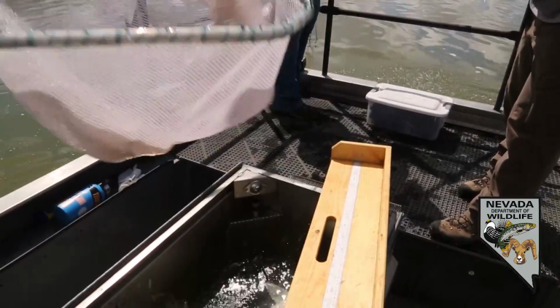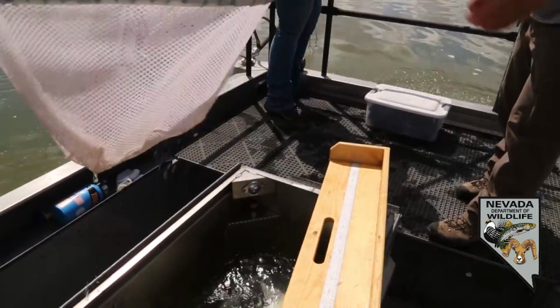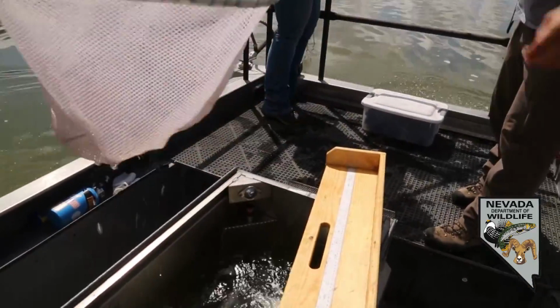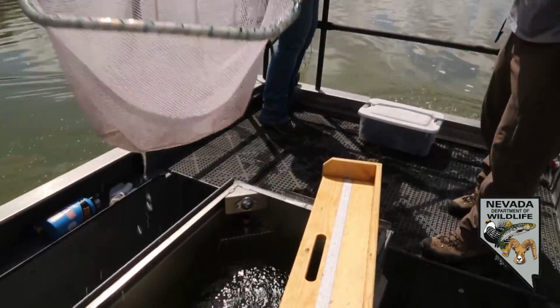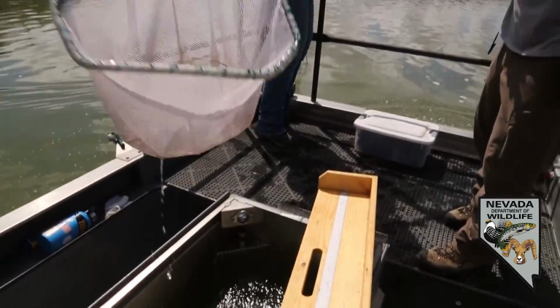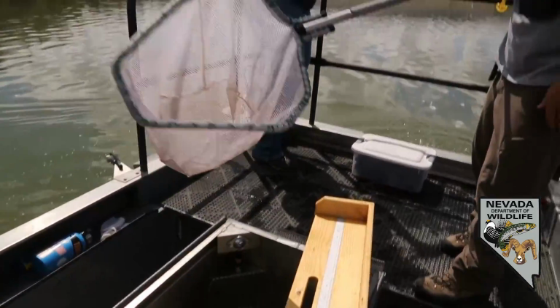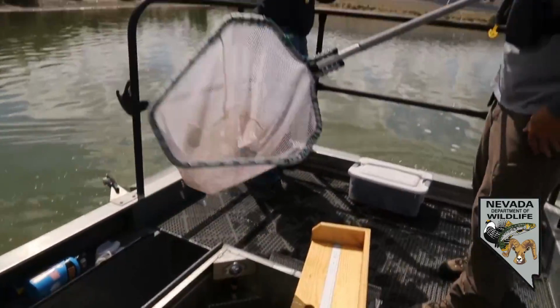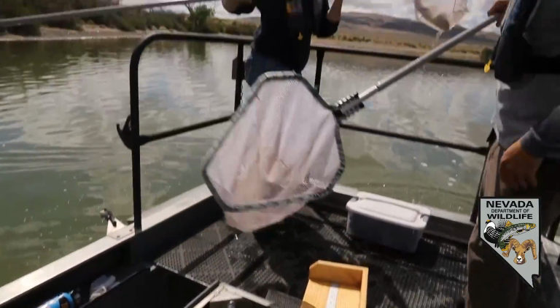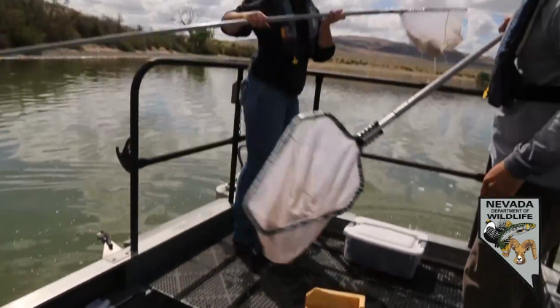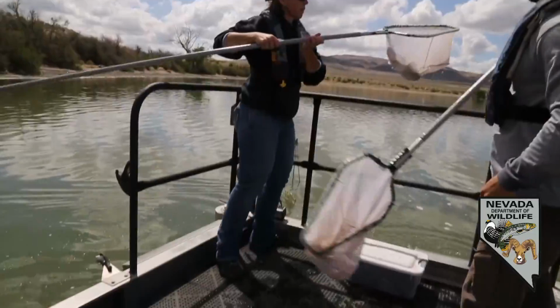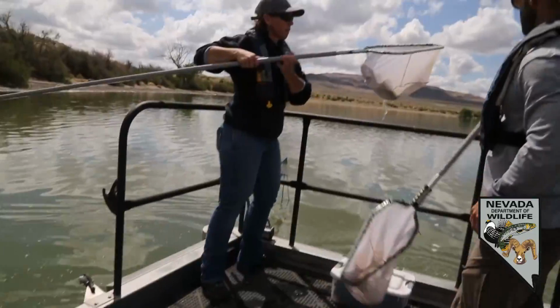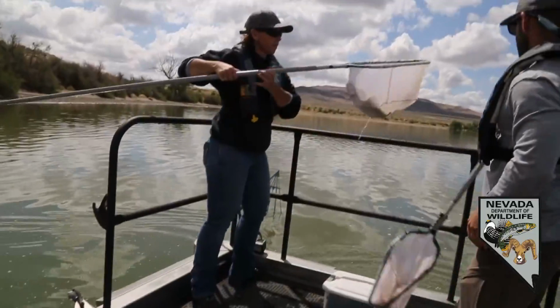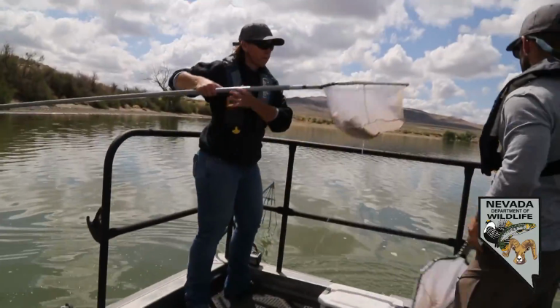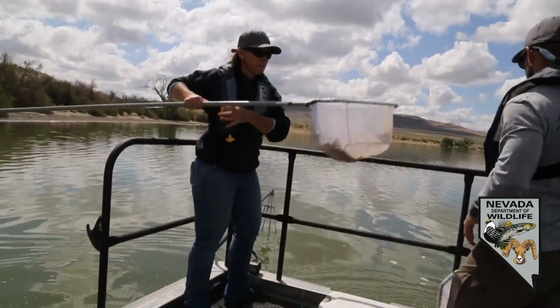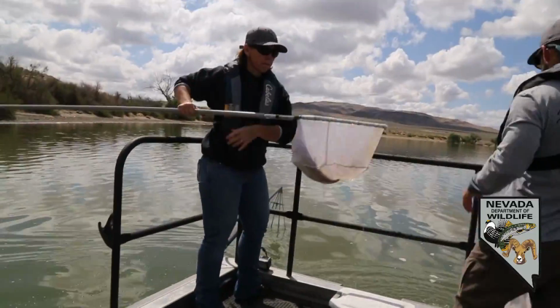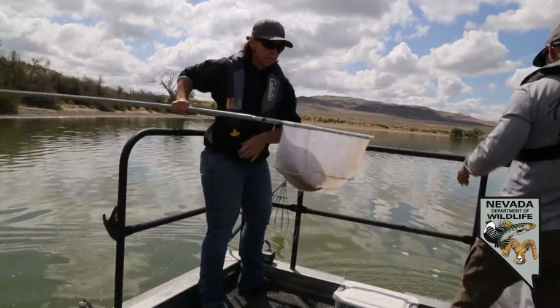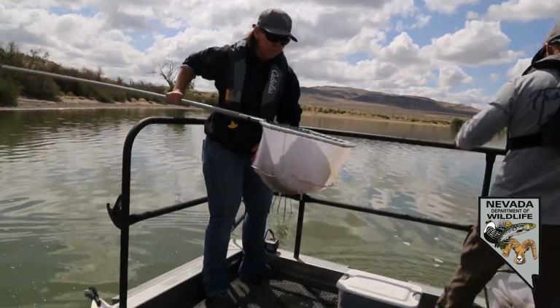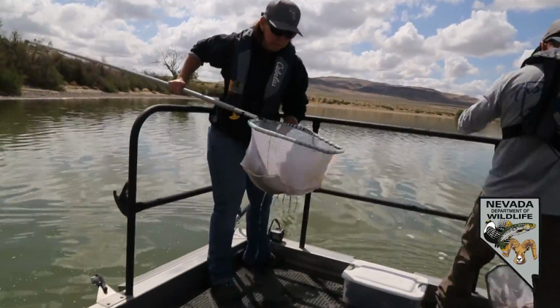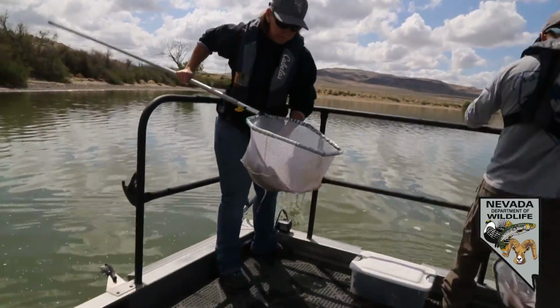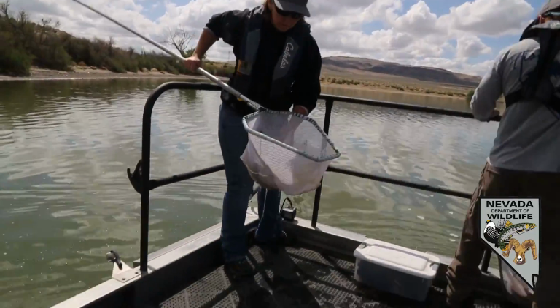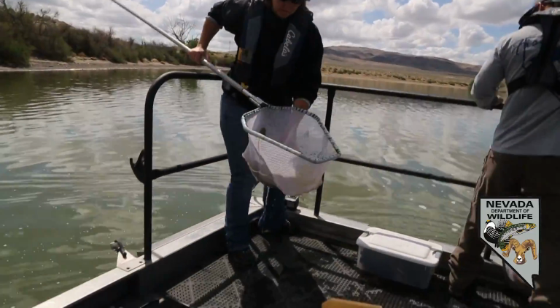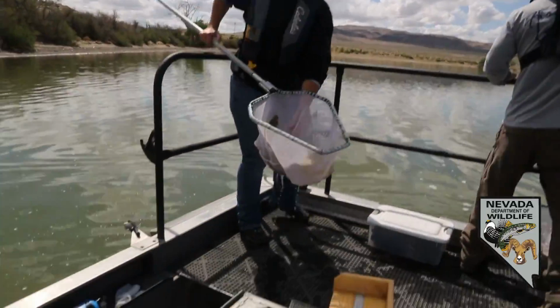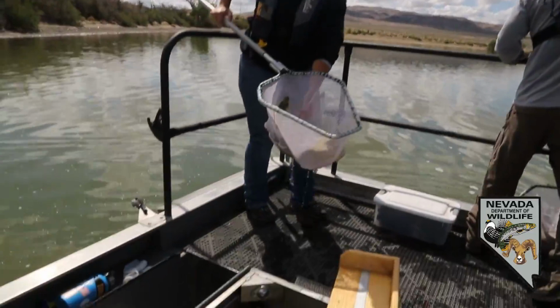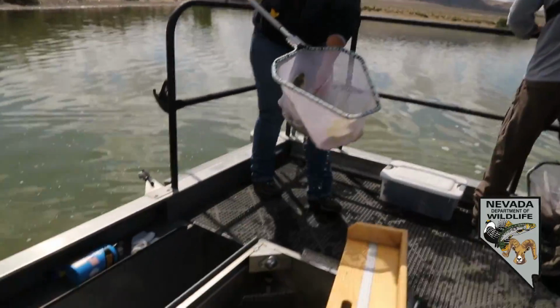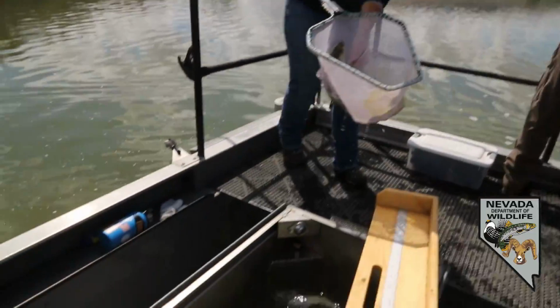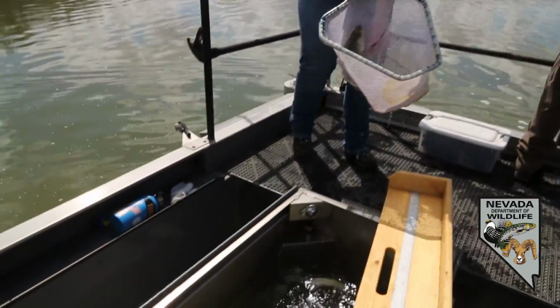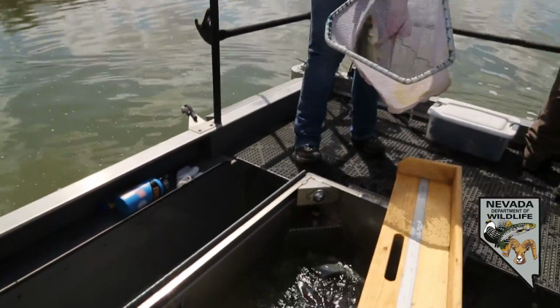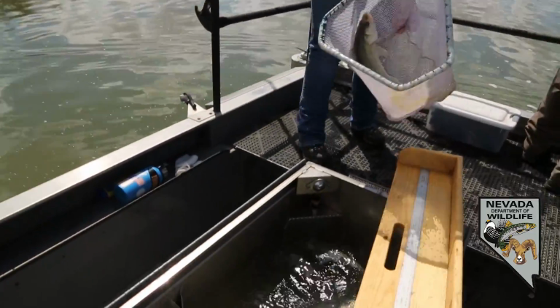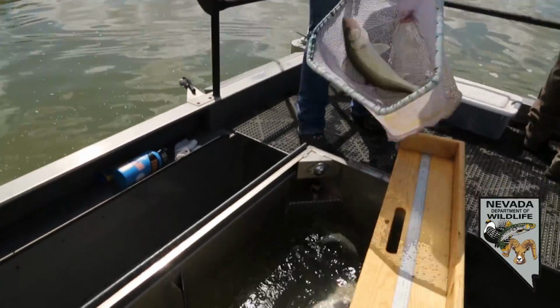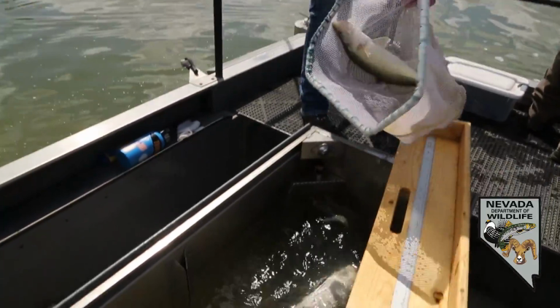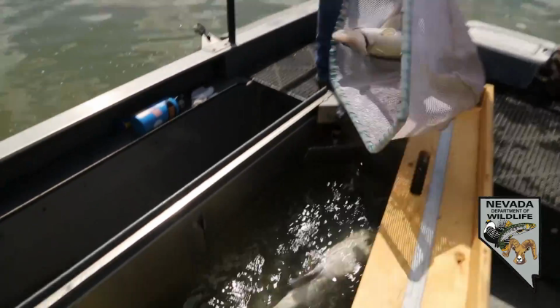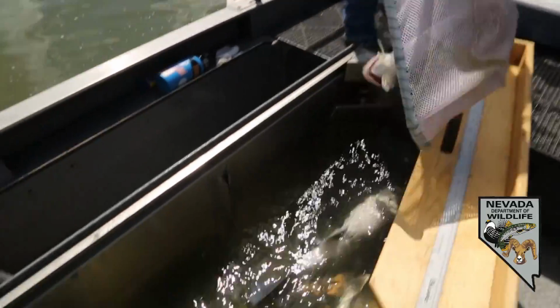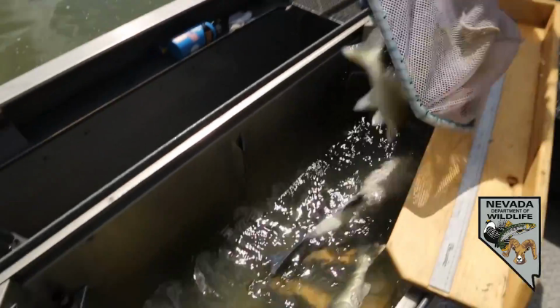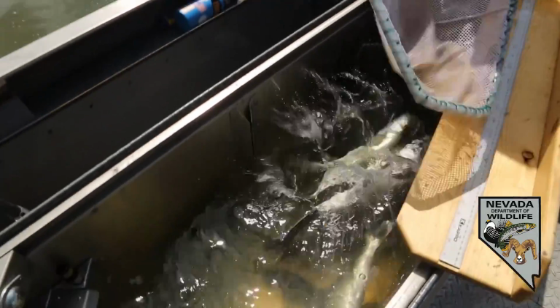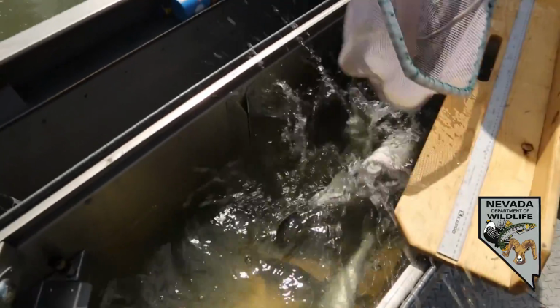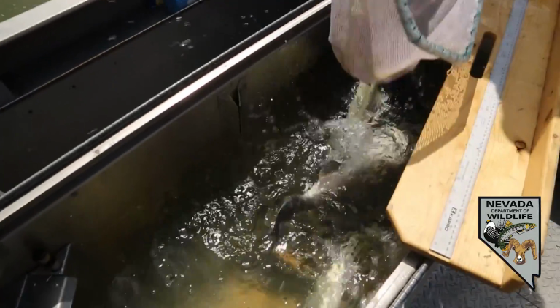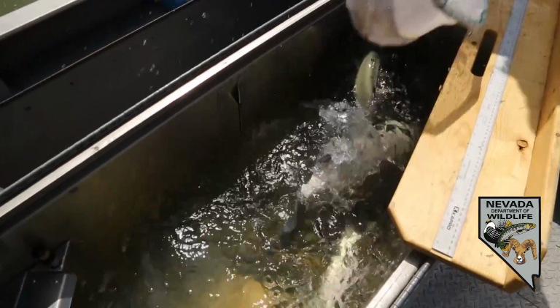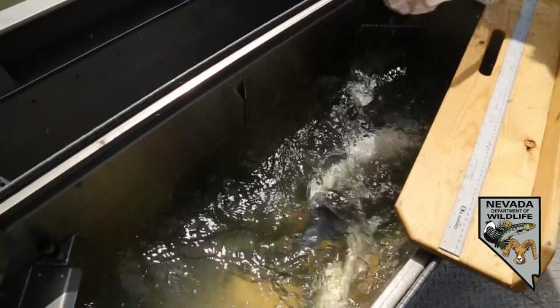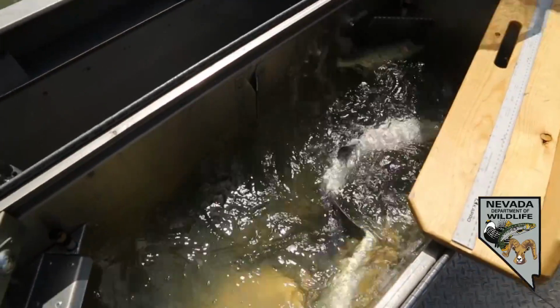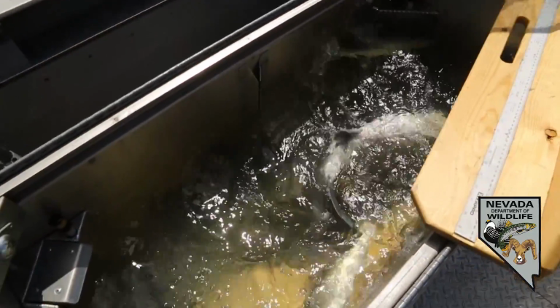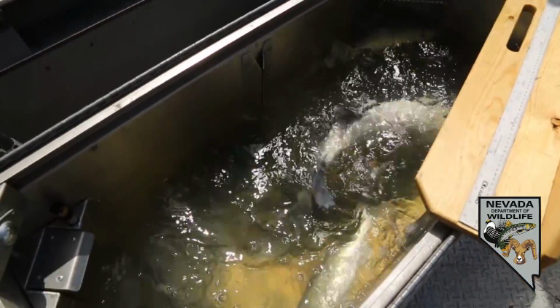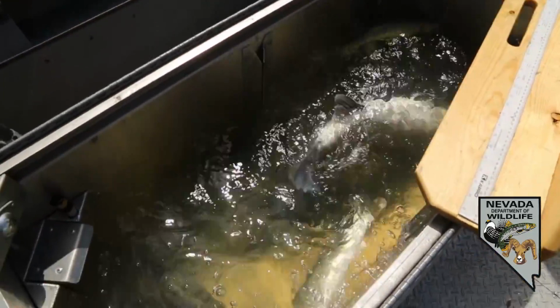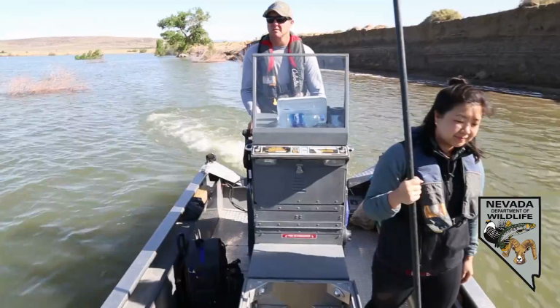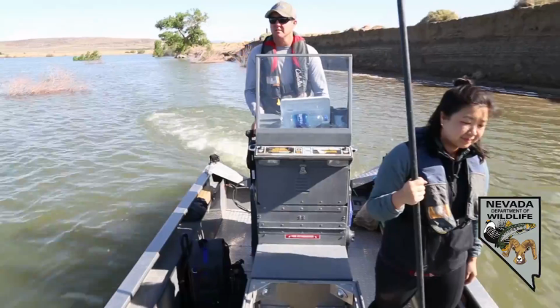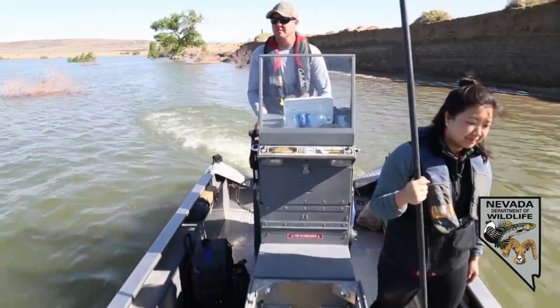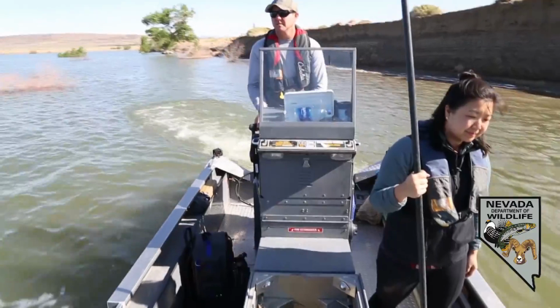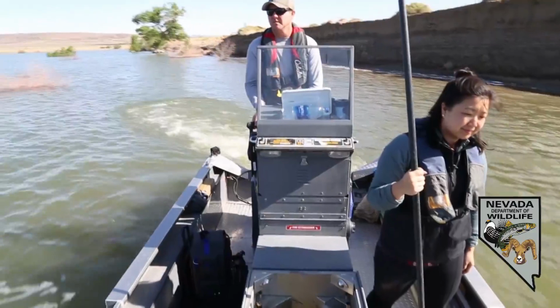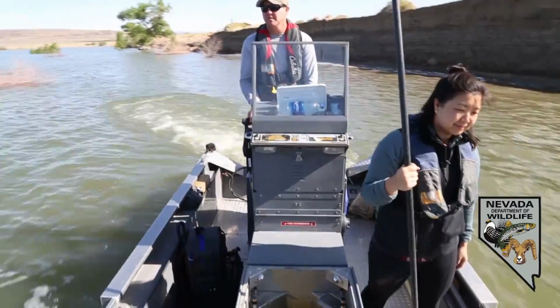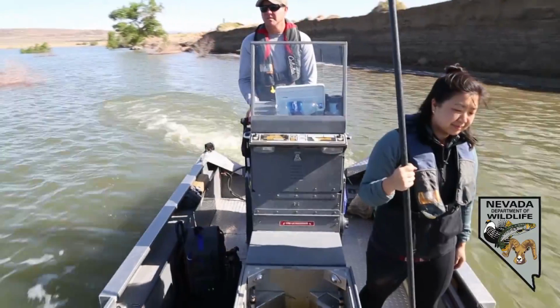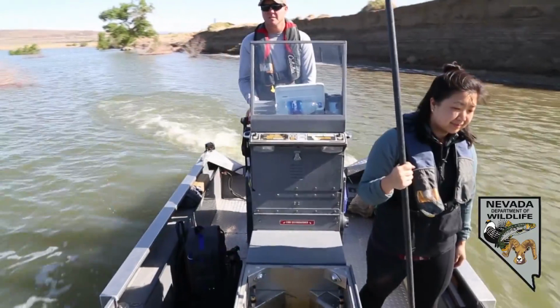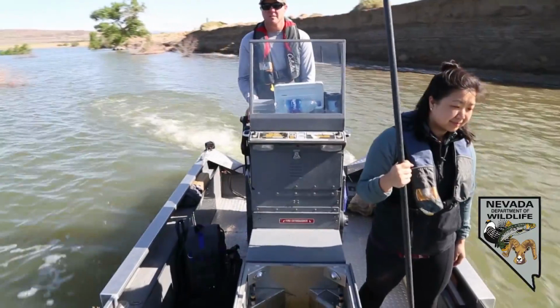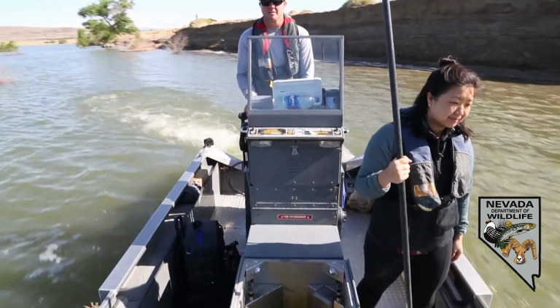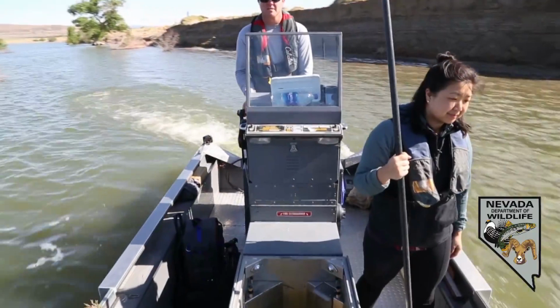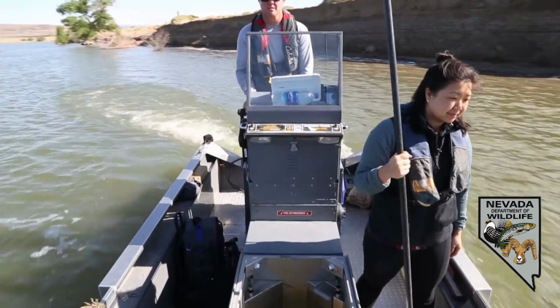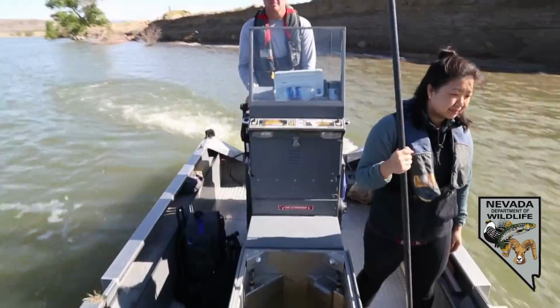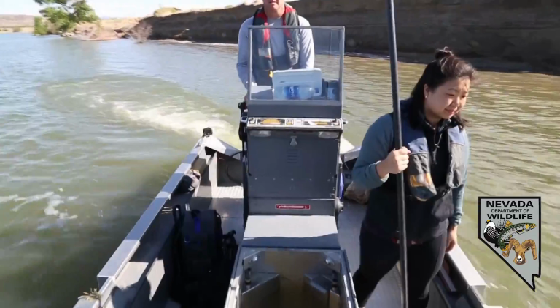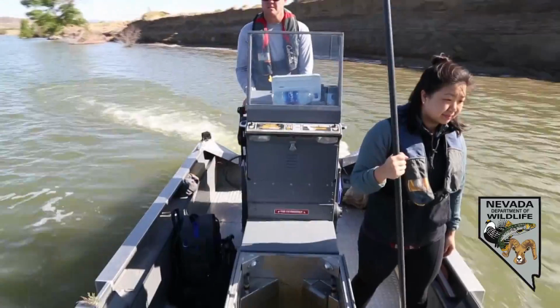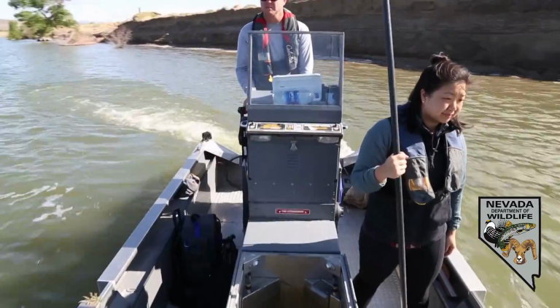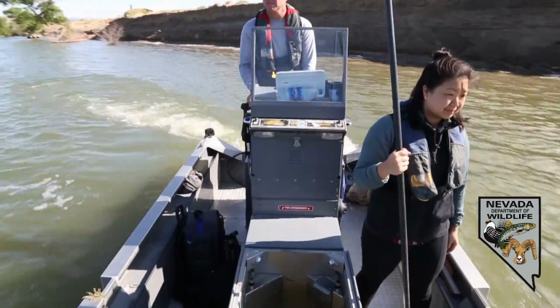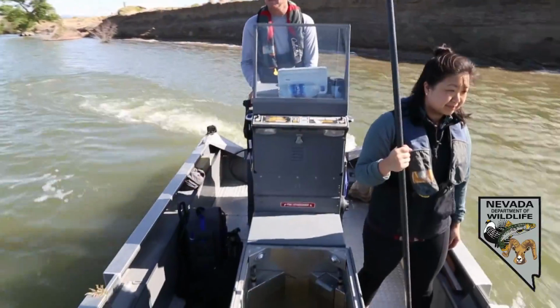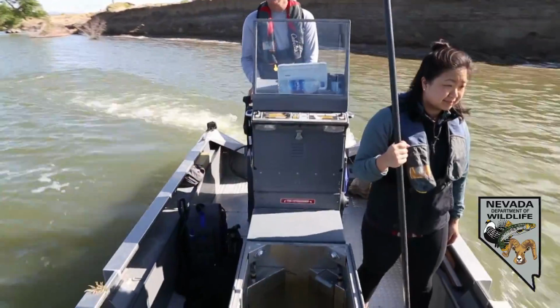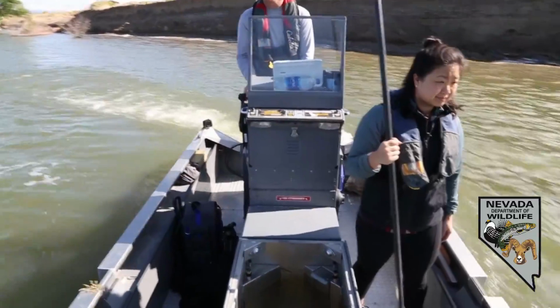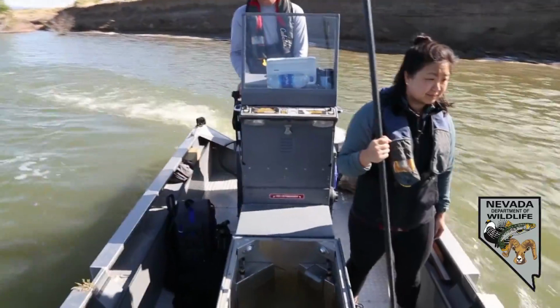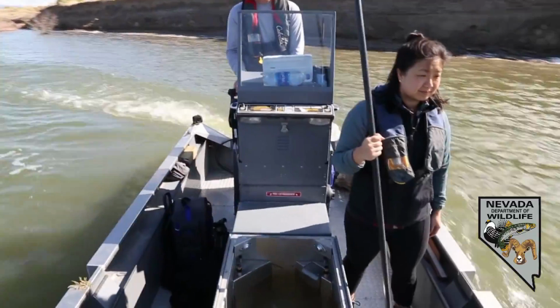Lahontan has a good population of white bass, and so we've just been out all morning cruising the shoreline, electrofishing, trying to capture some.